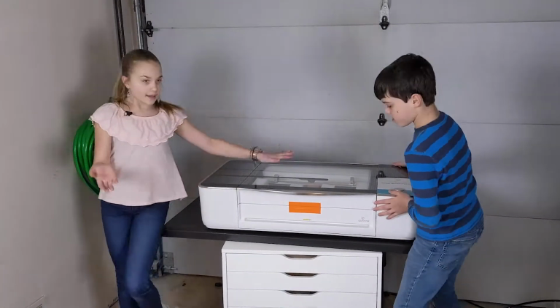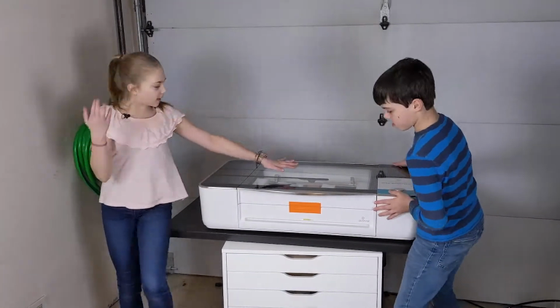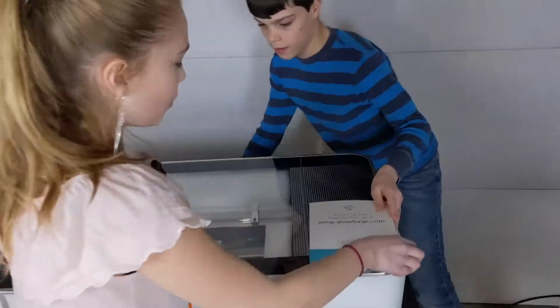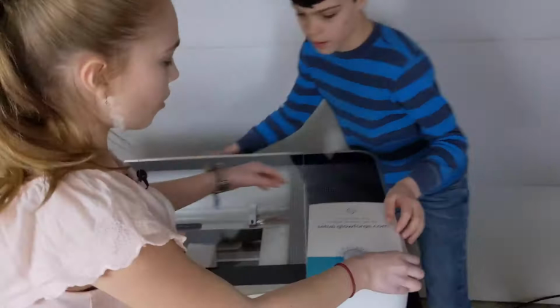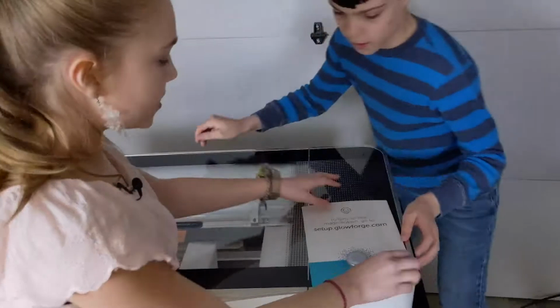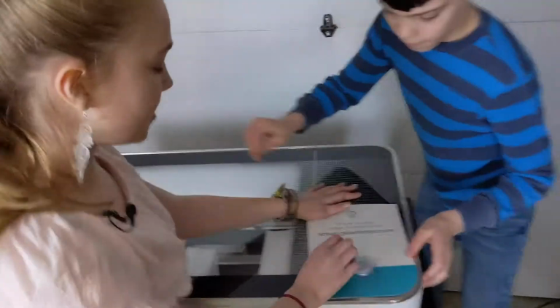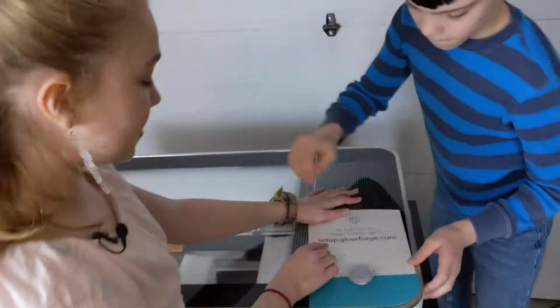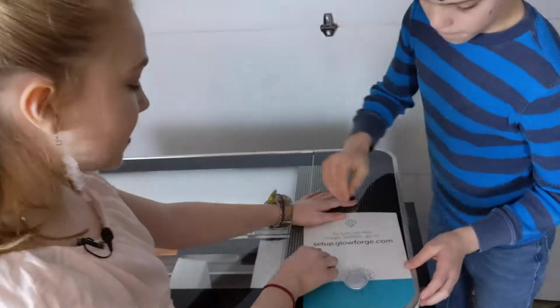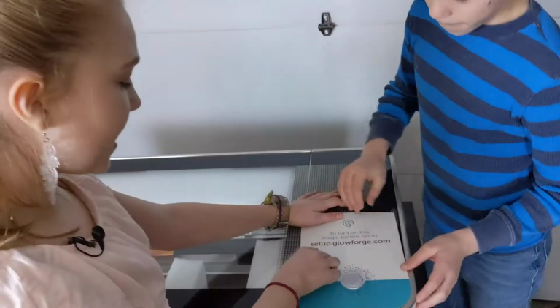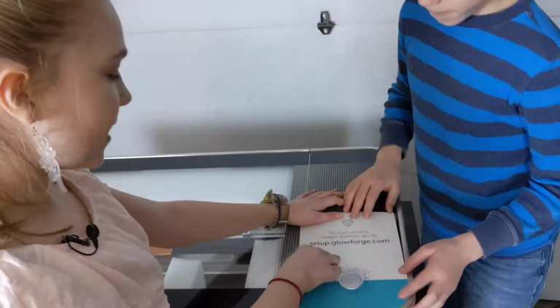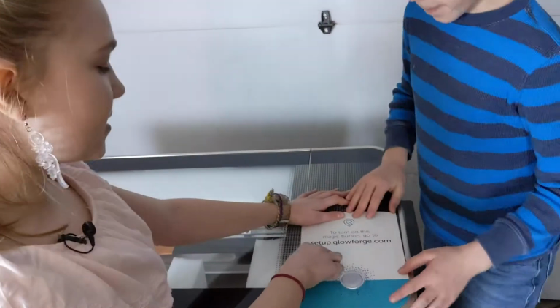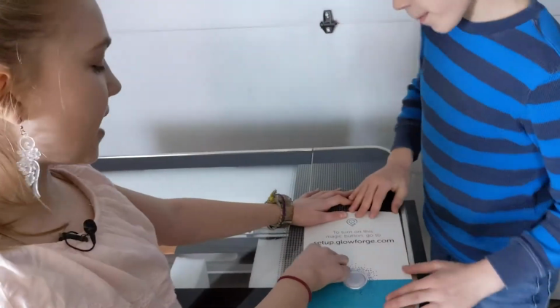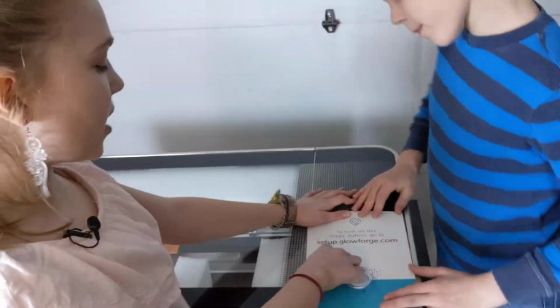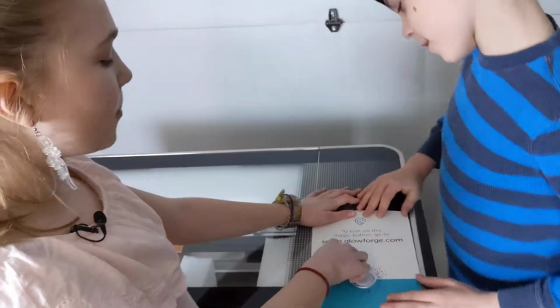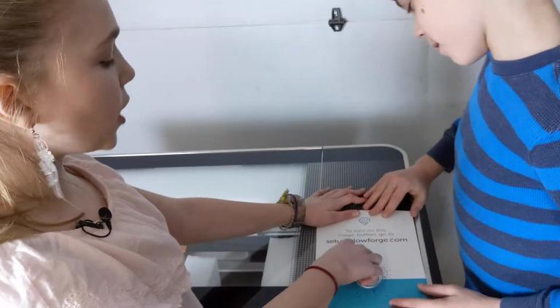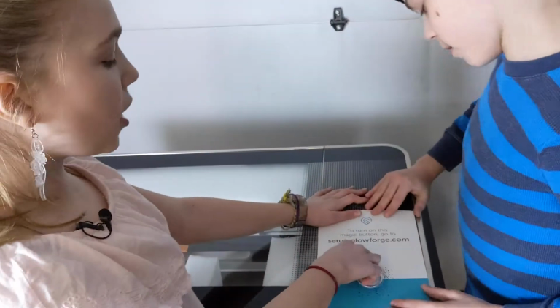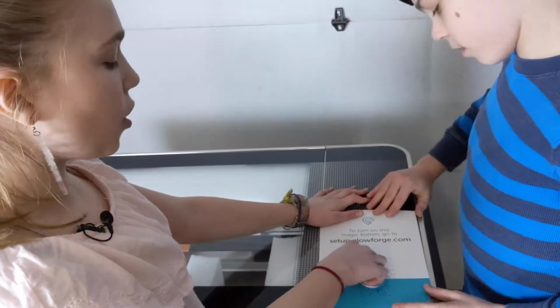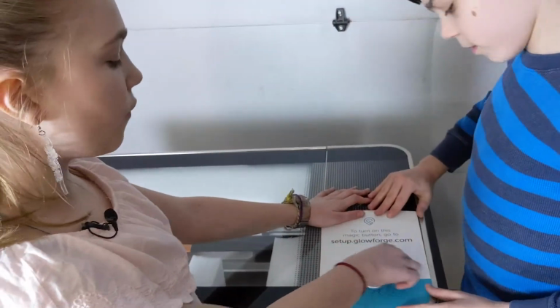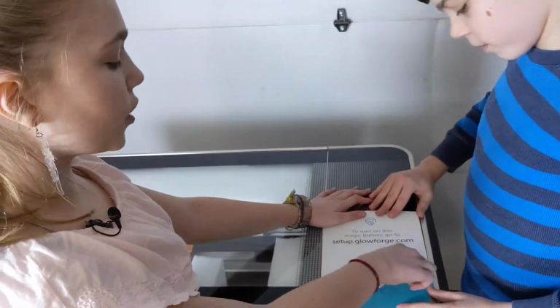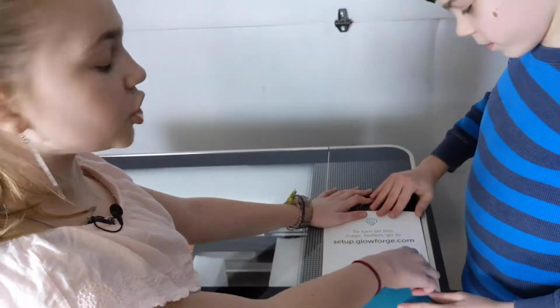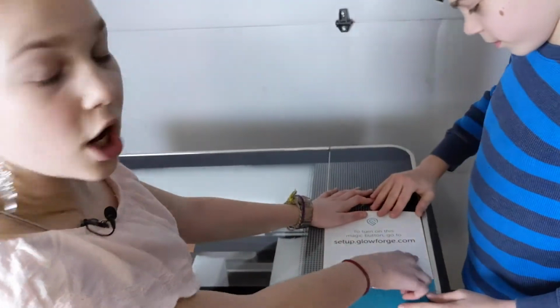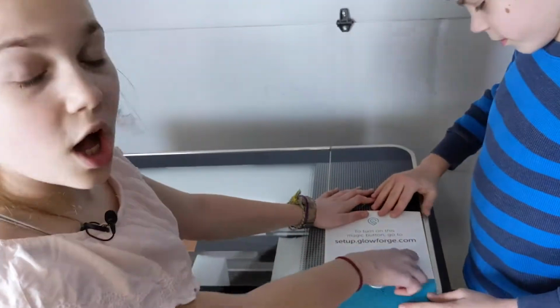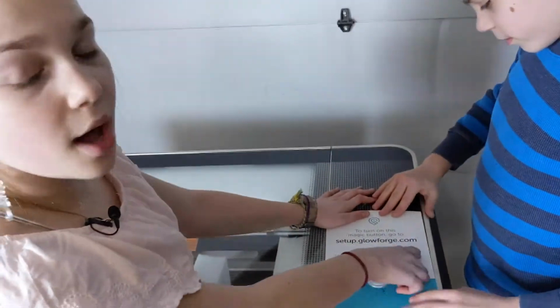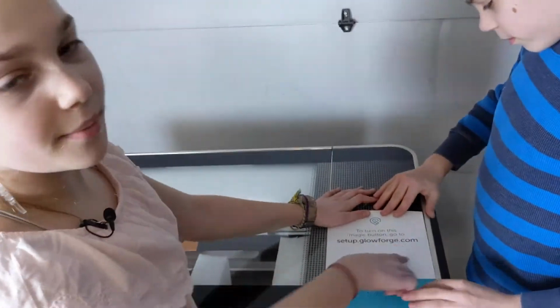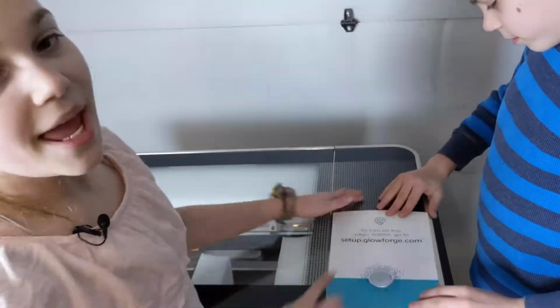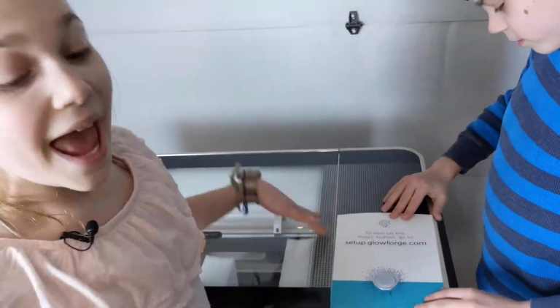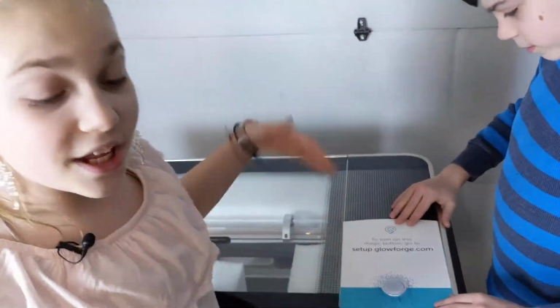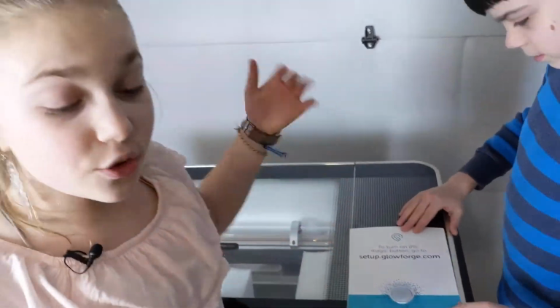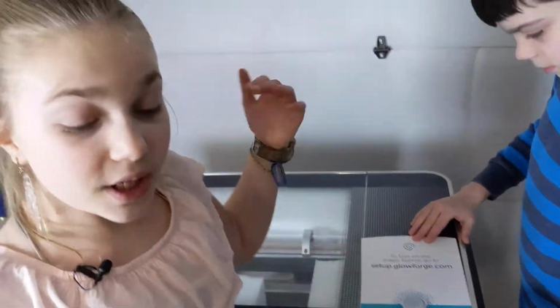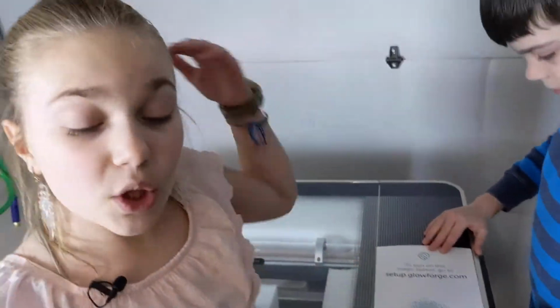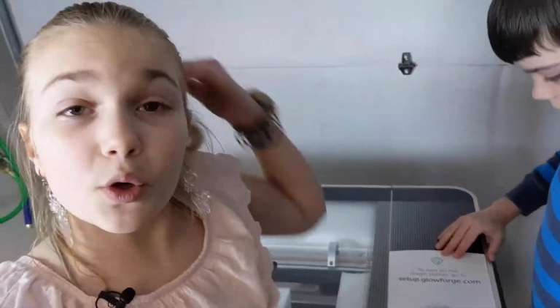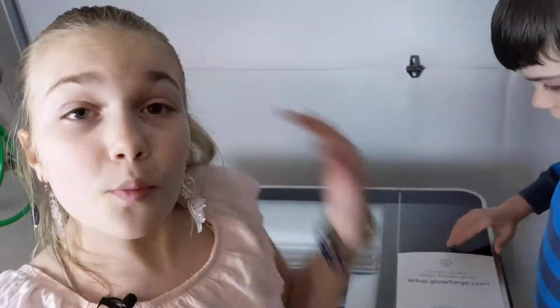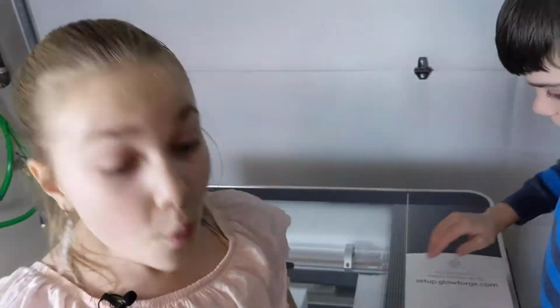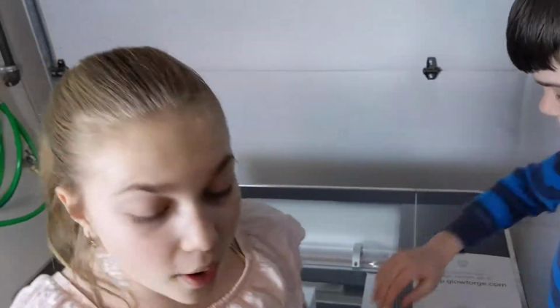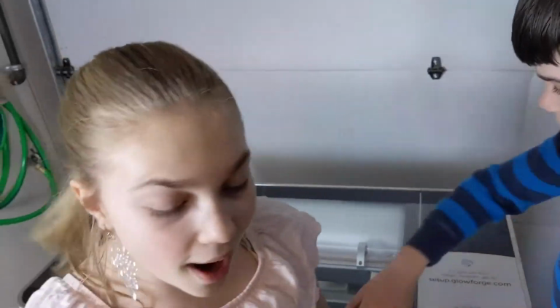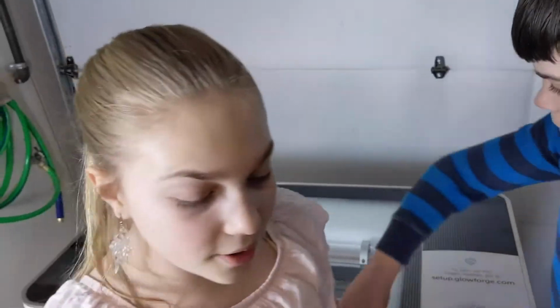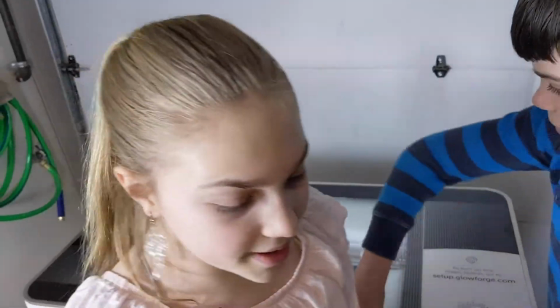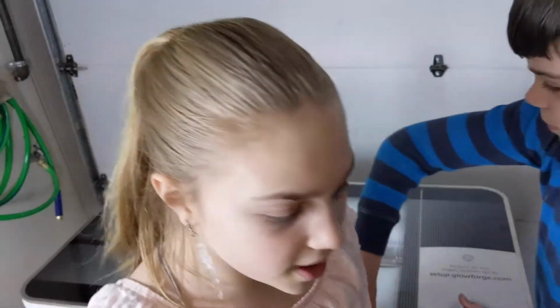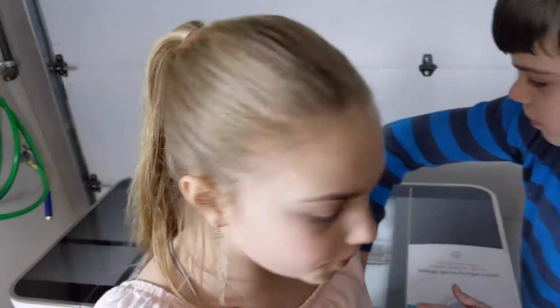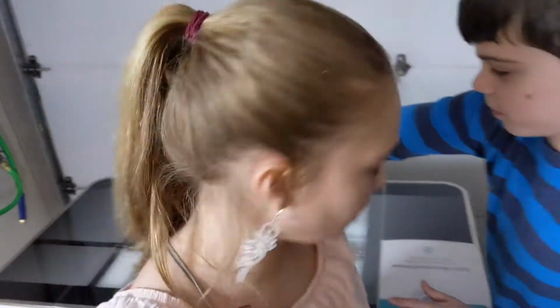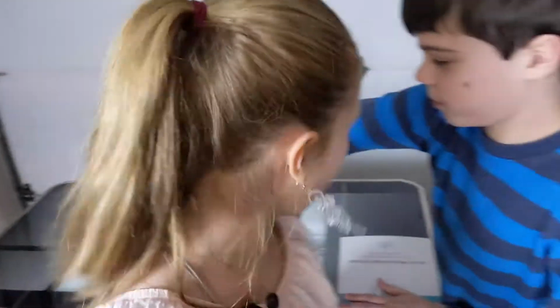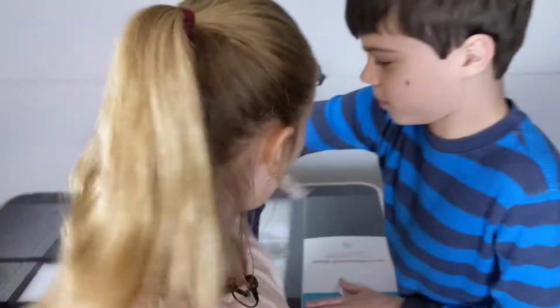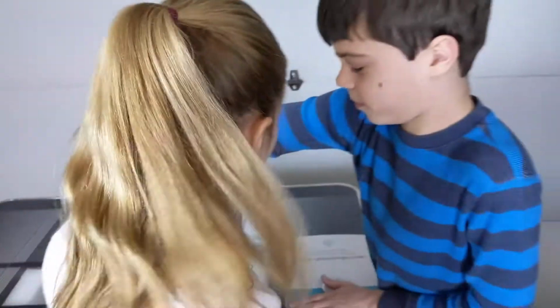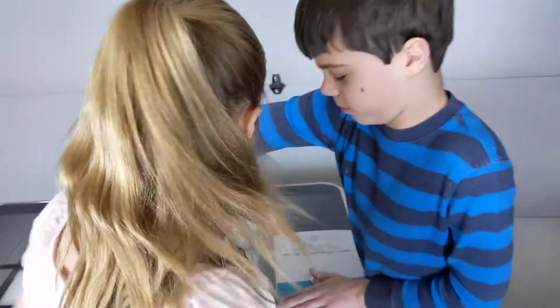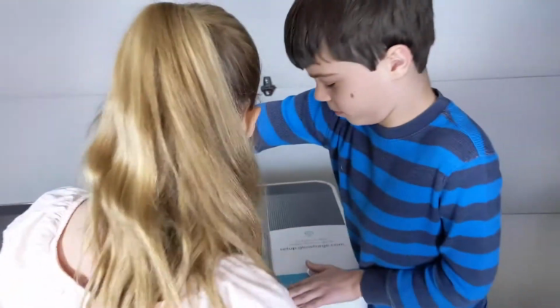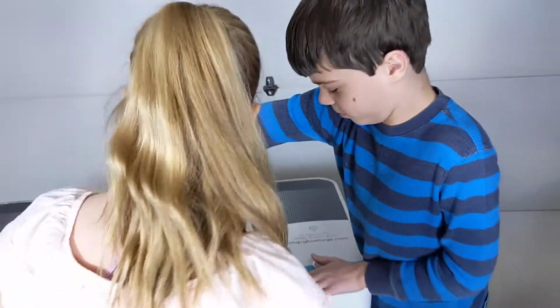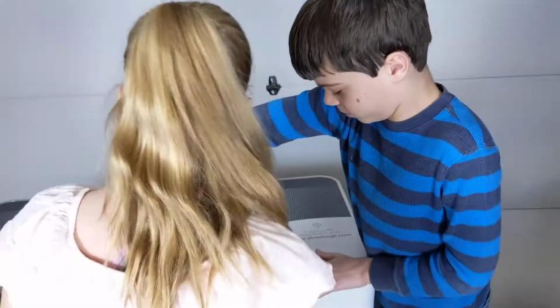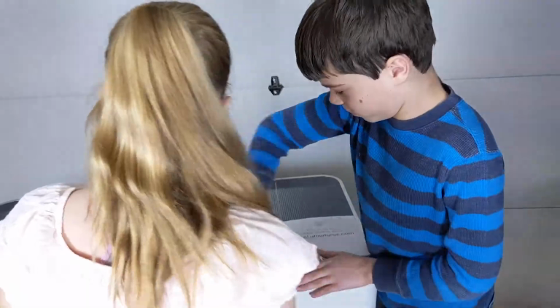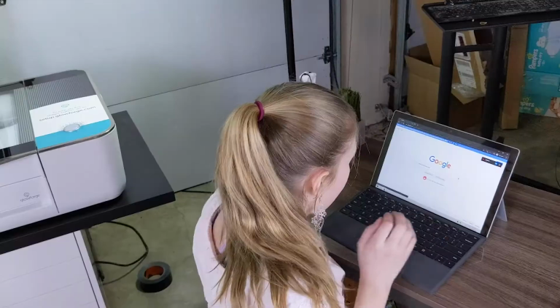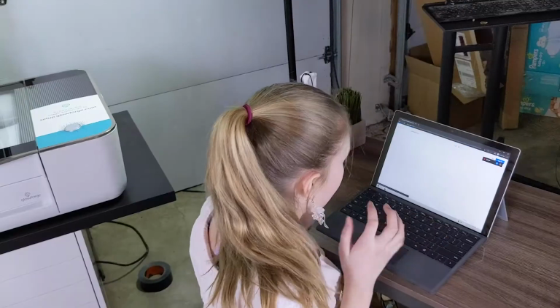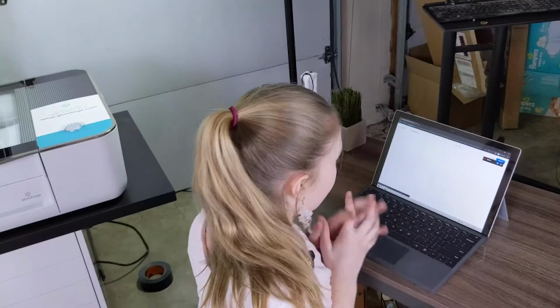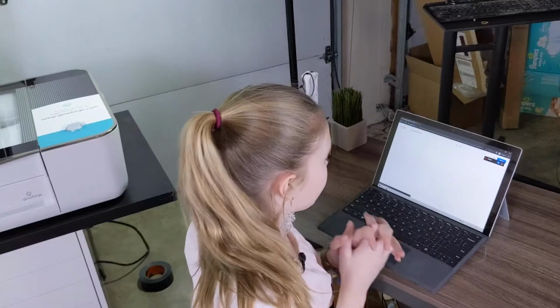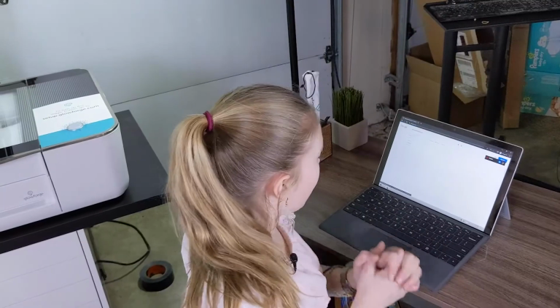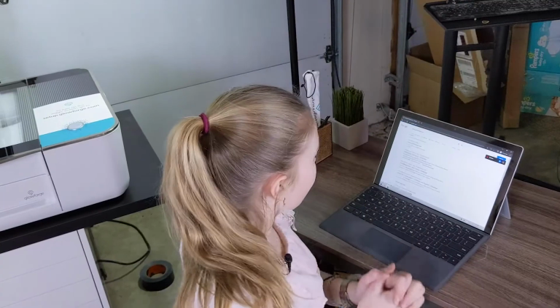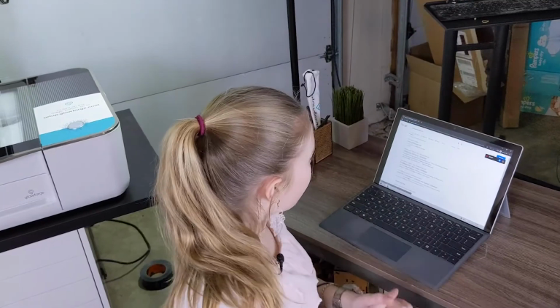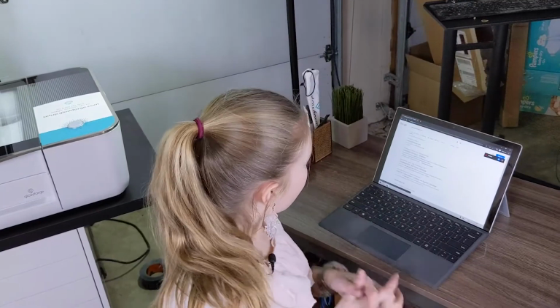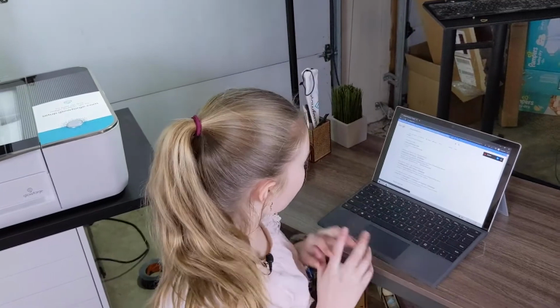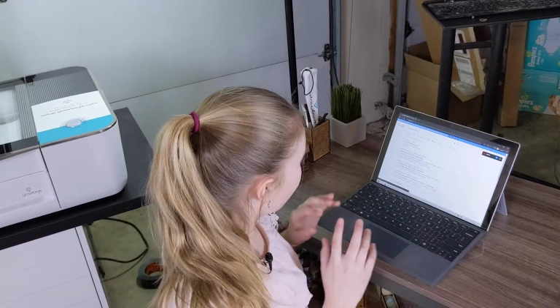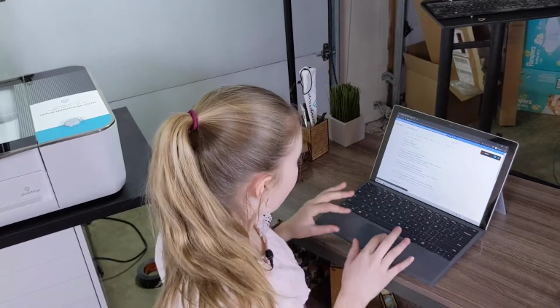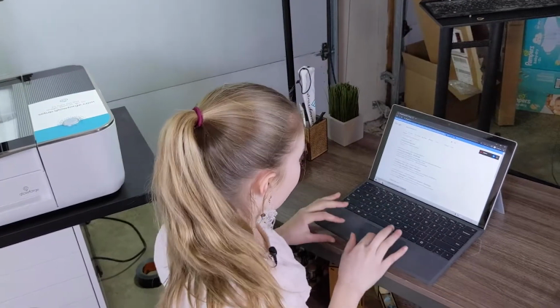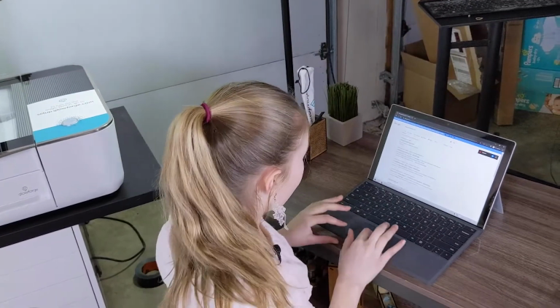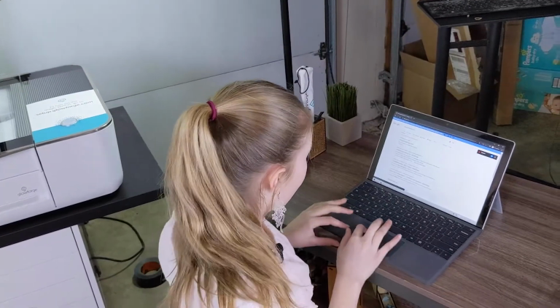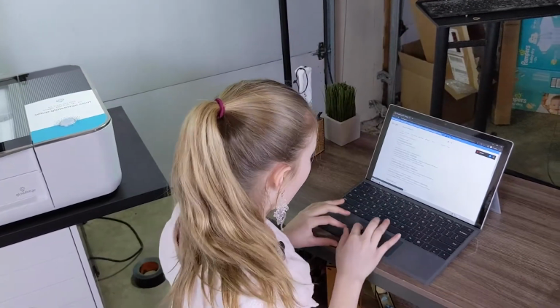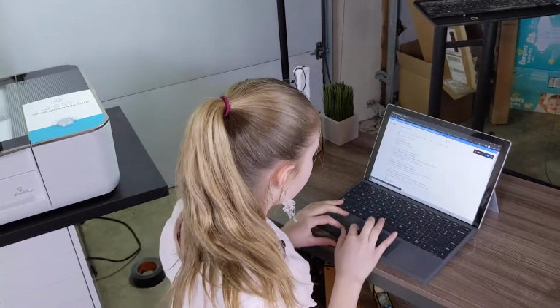Go to this link, setup.glowforge.com, and you can learn more about how to set up your Glowforge. And I'm going to create an account.